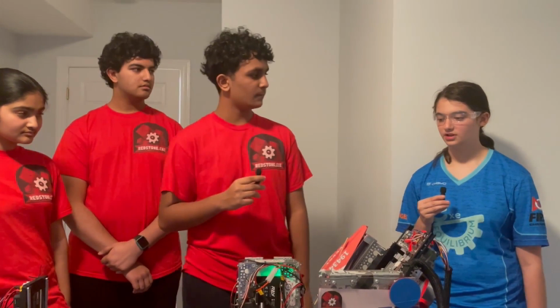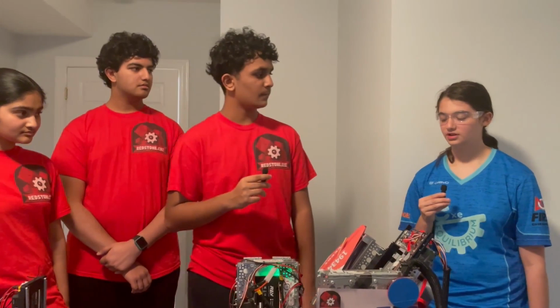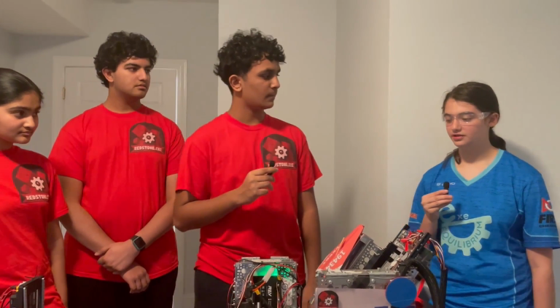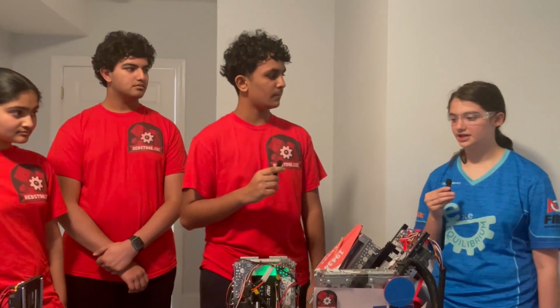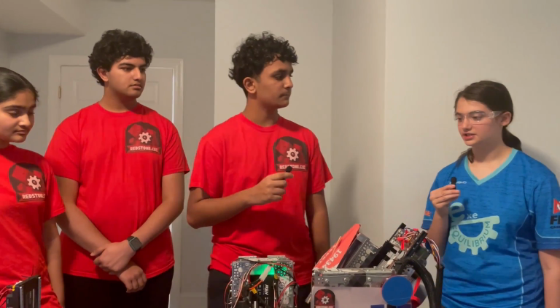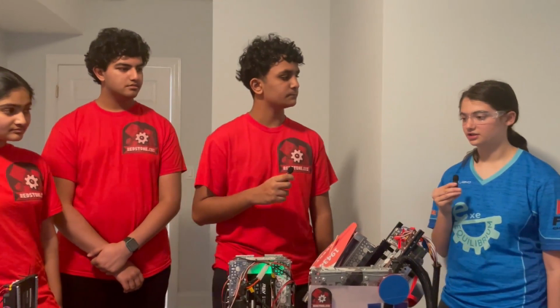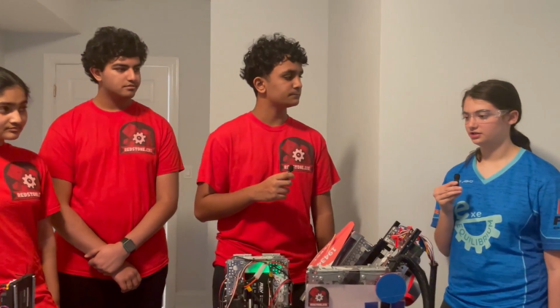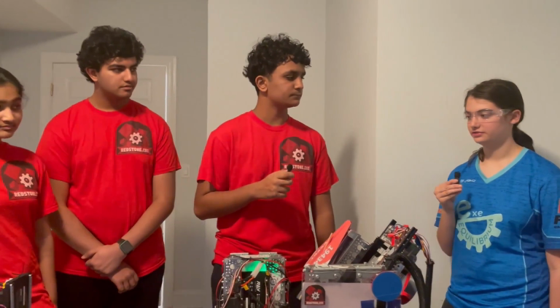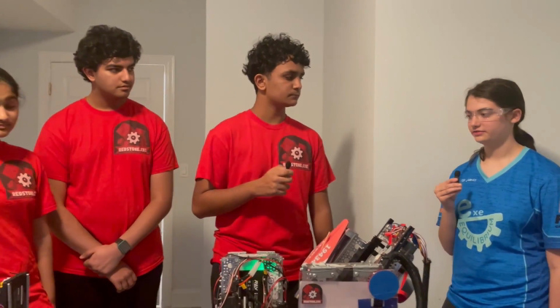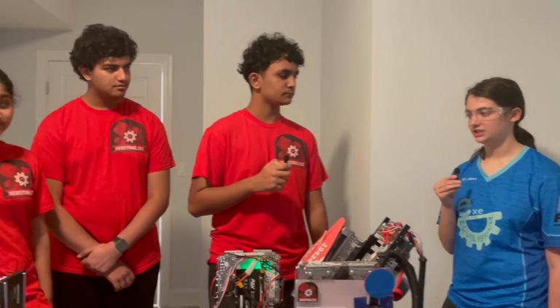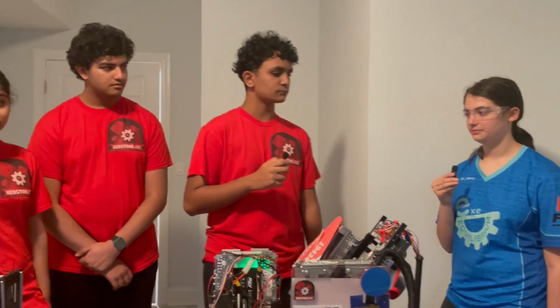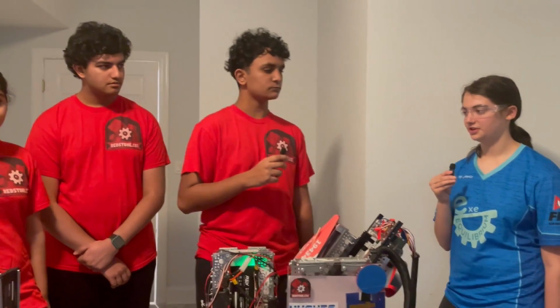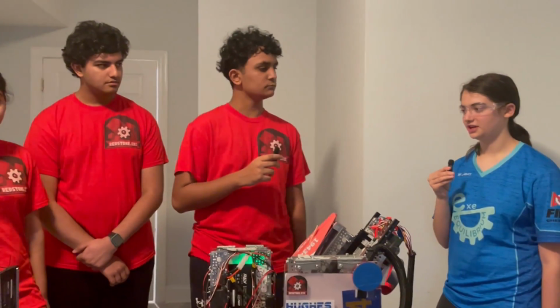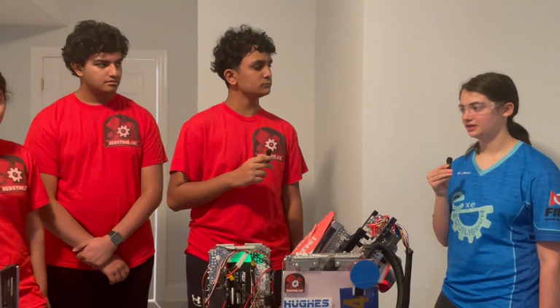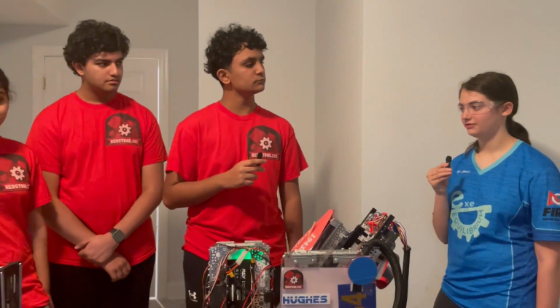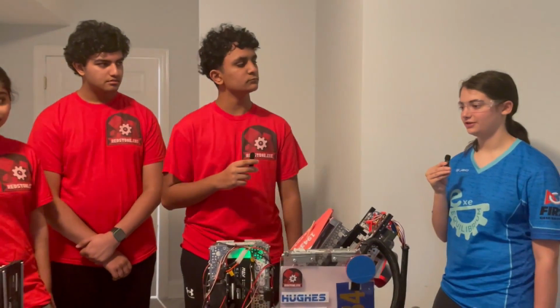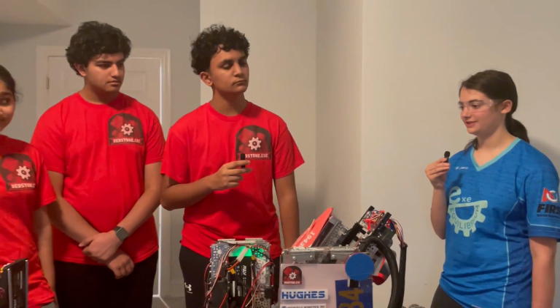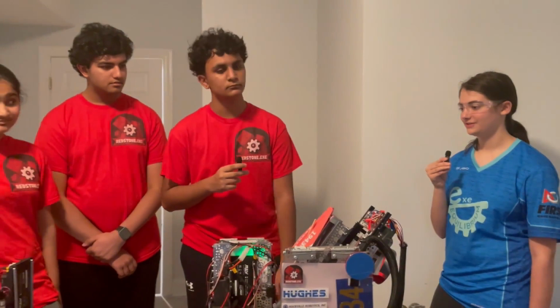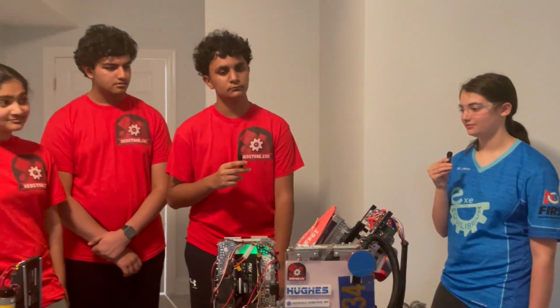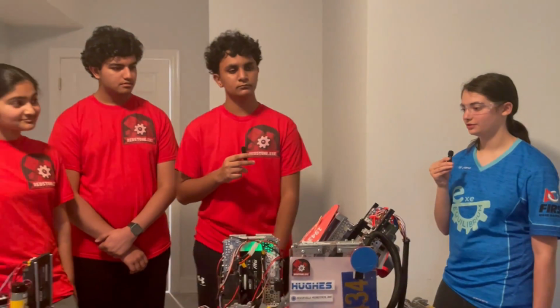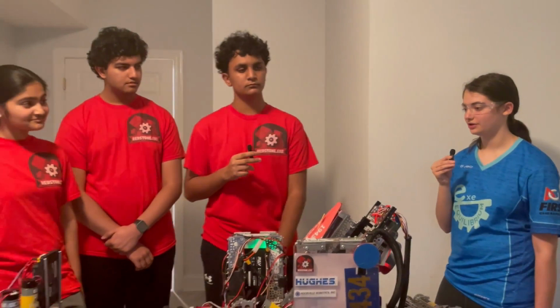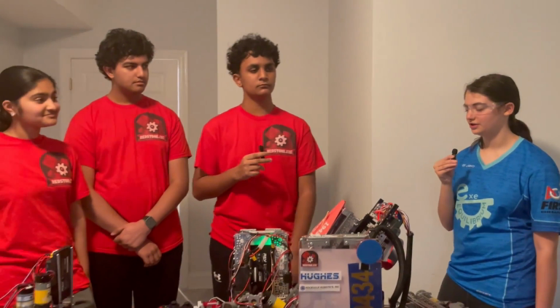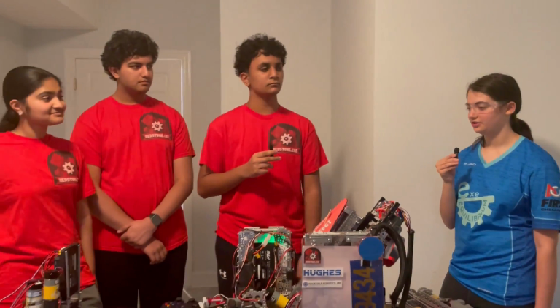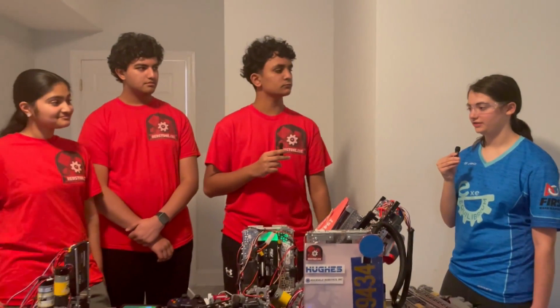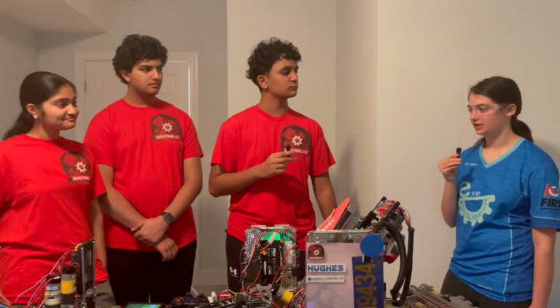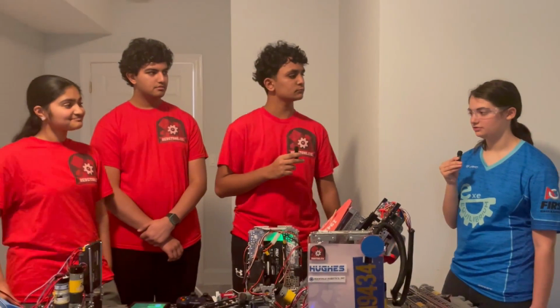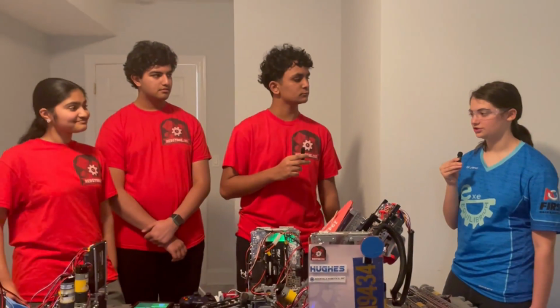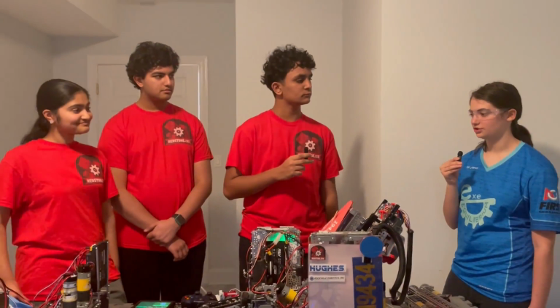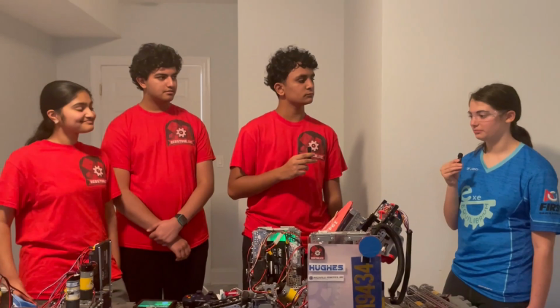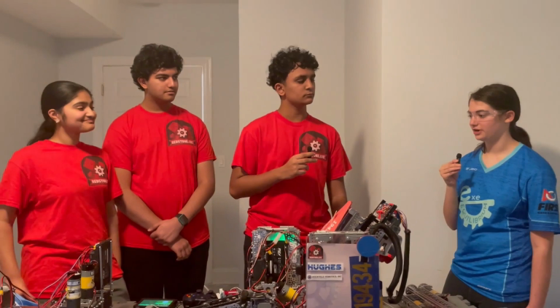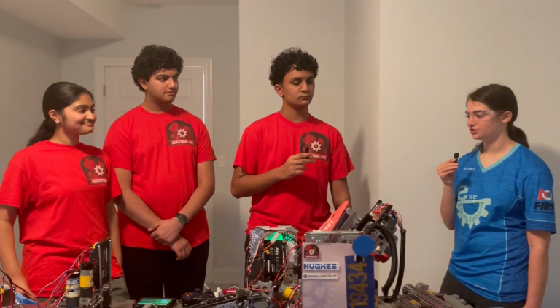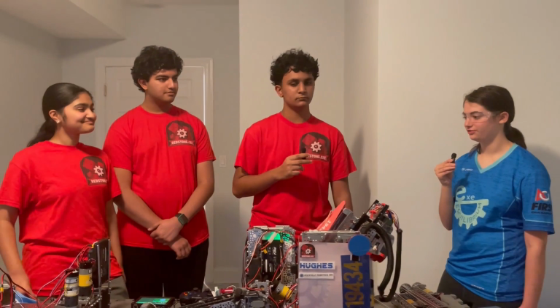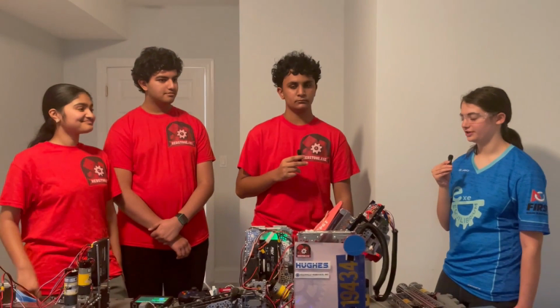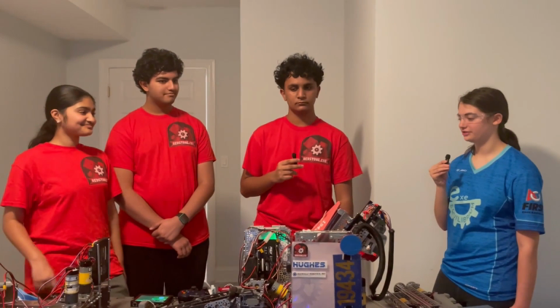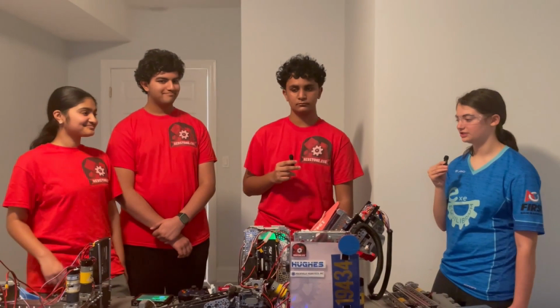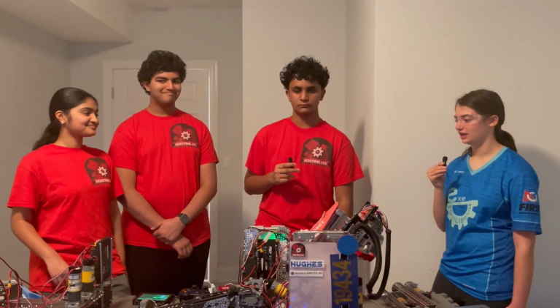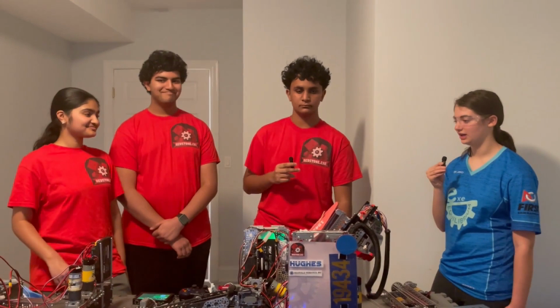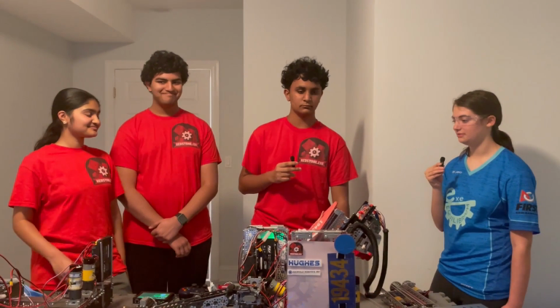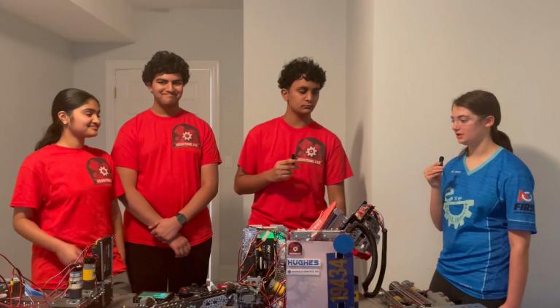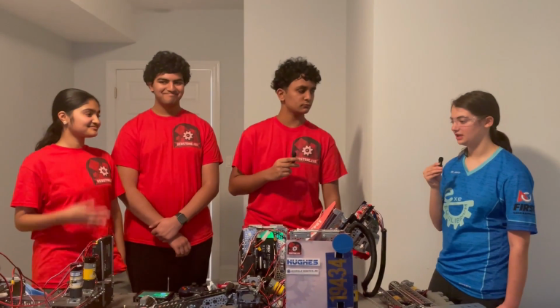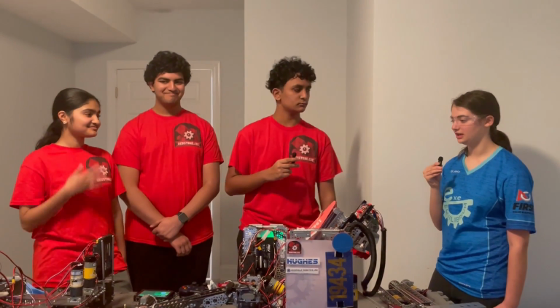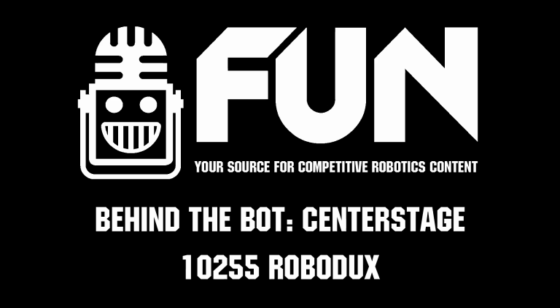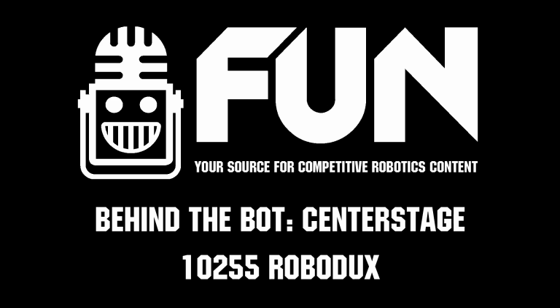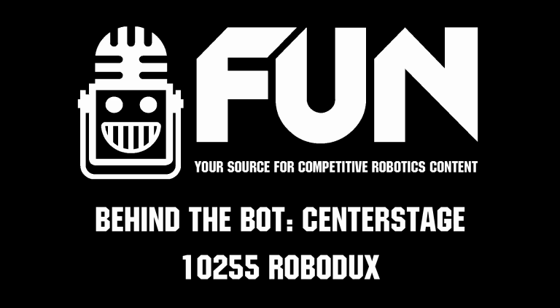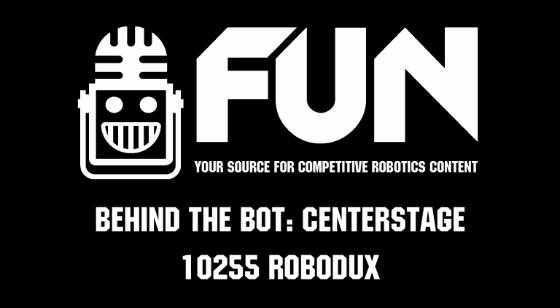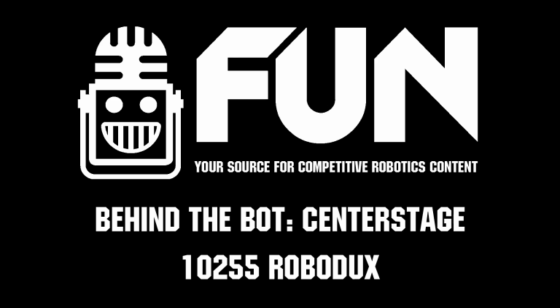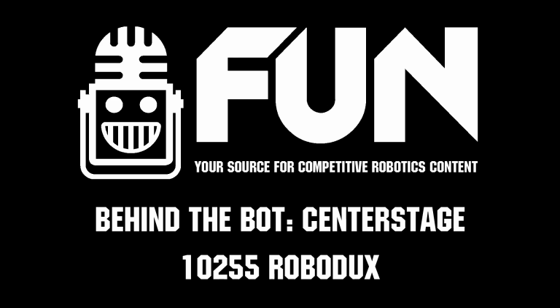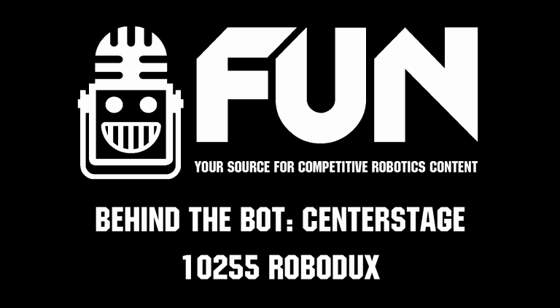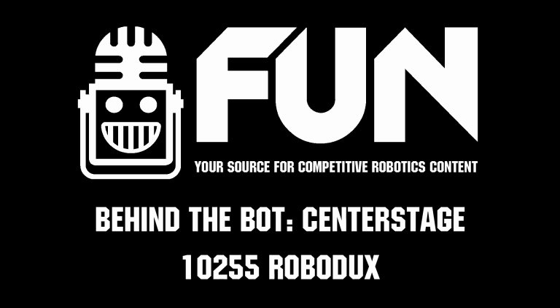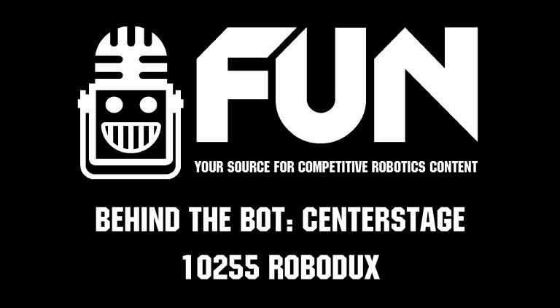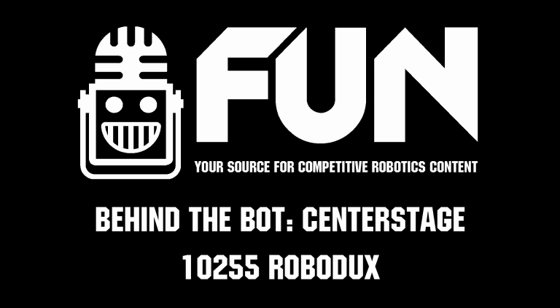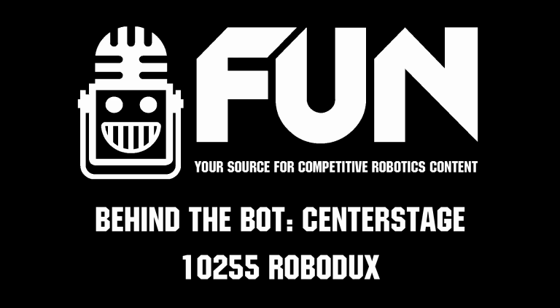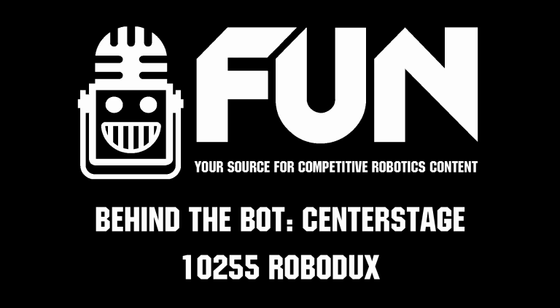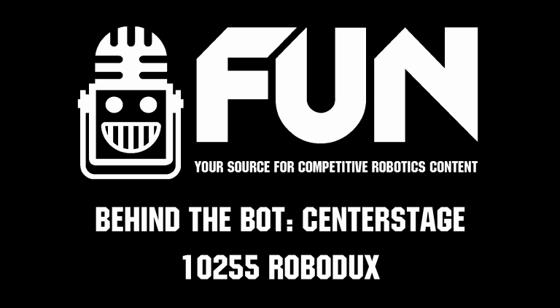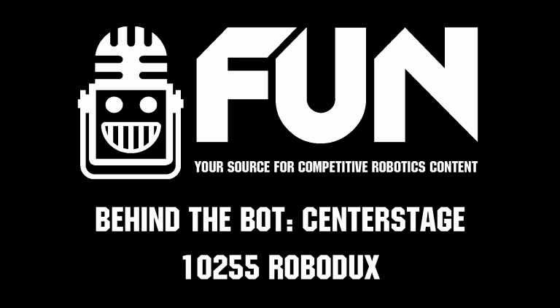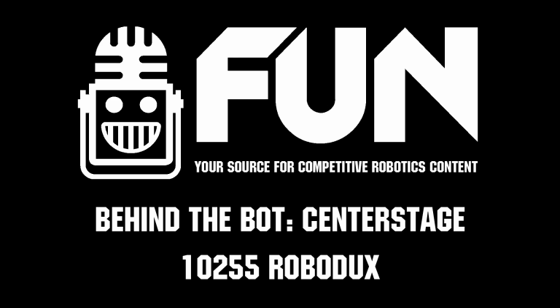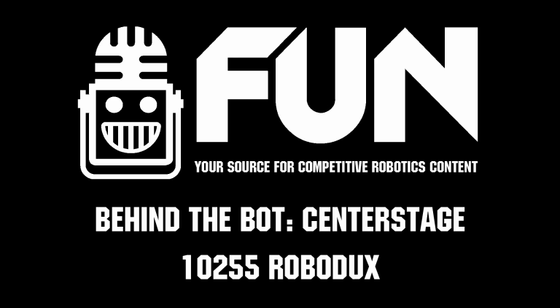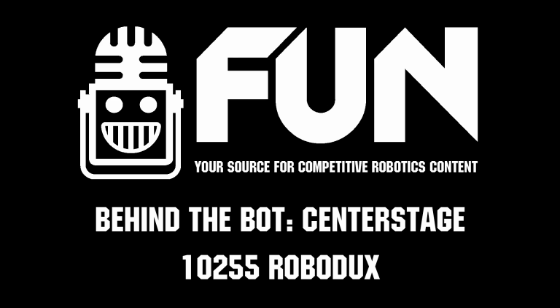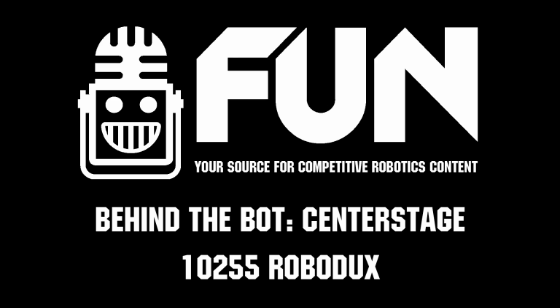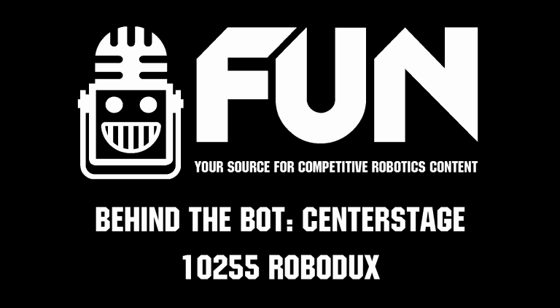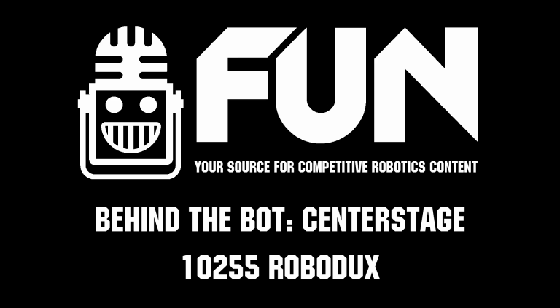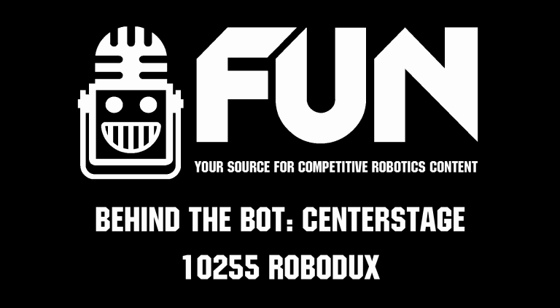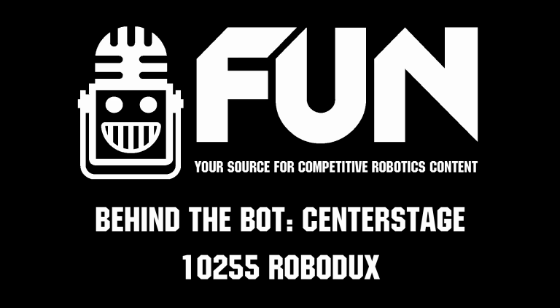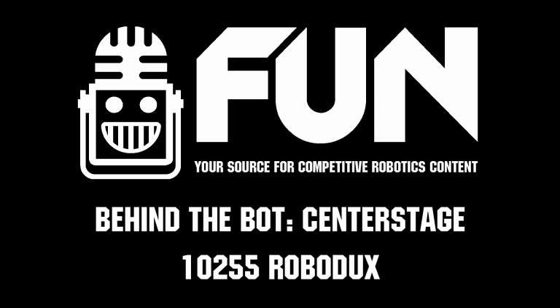Team 19434, thank you so much for your time and good luck in the rest of your season. Thank you.